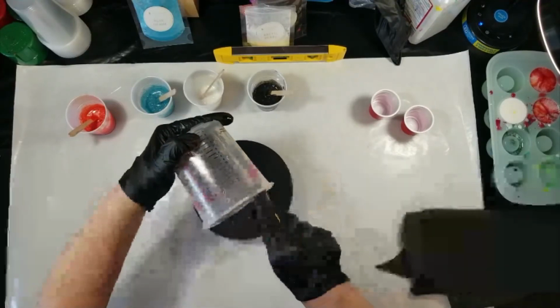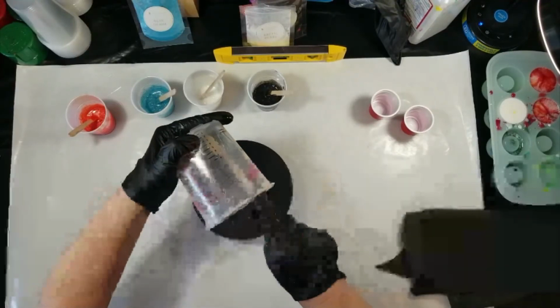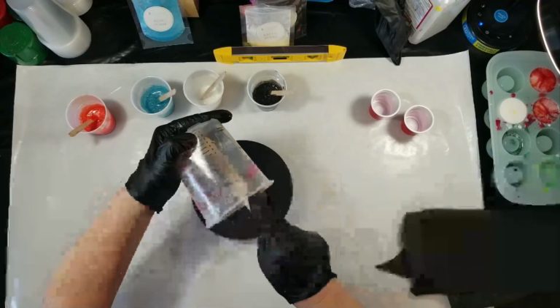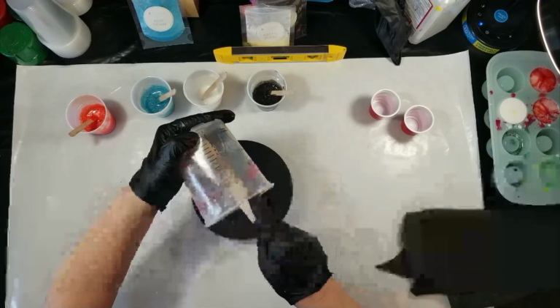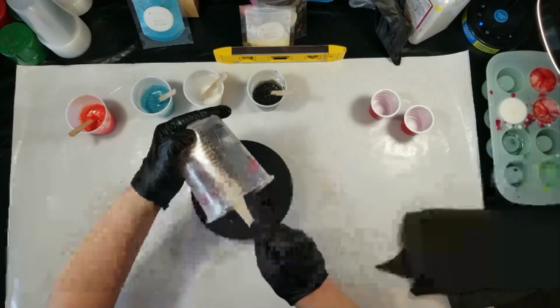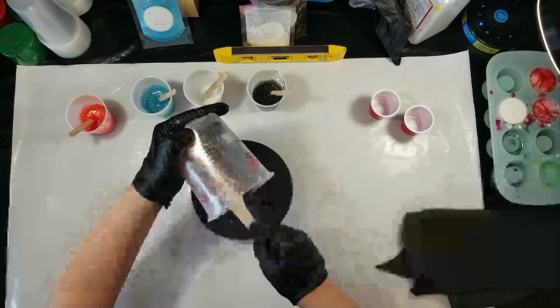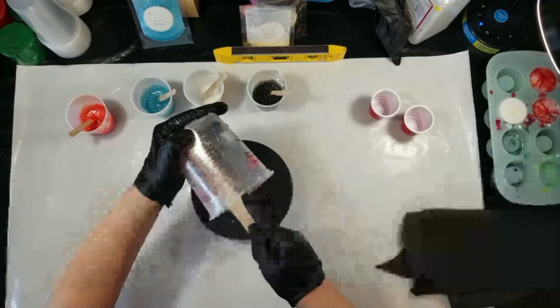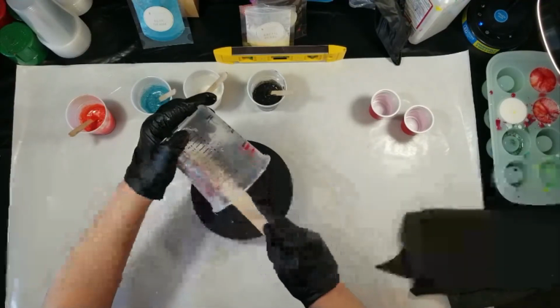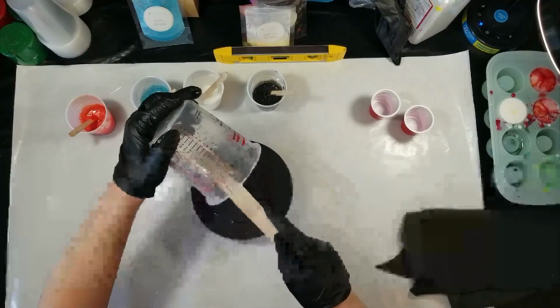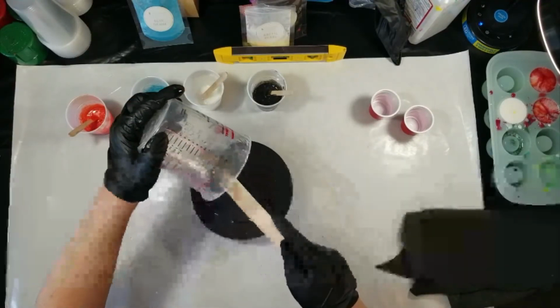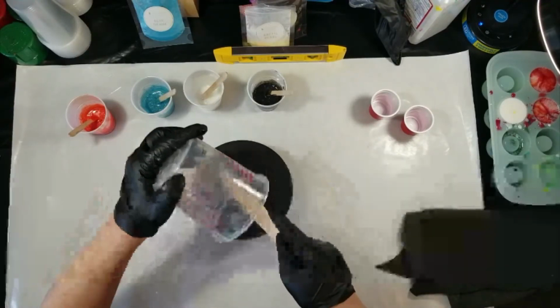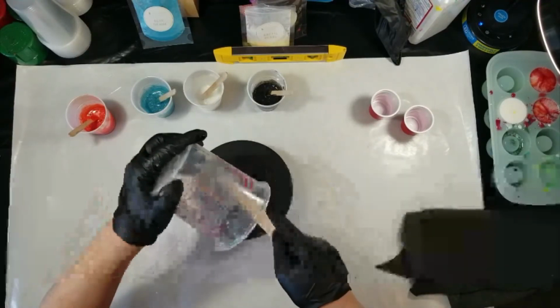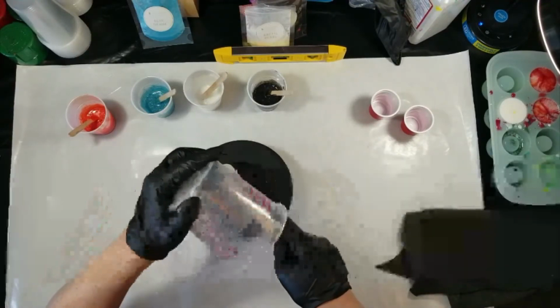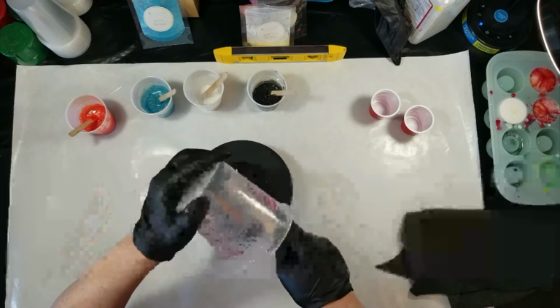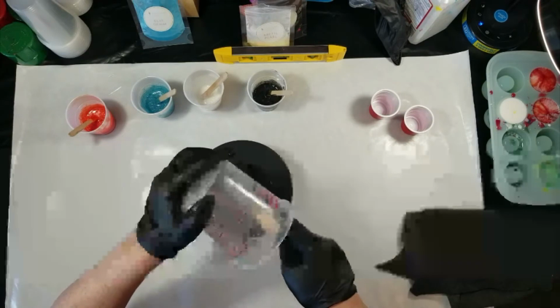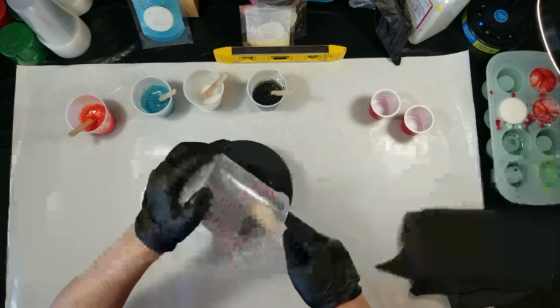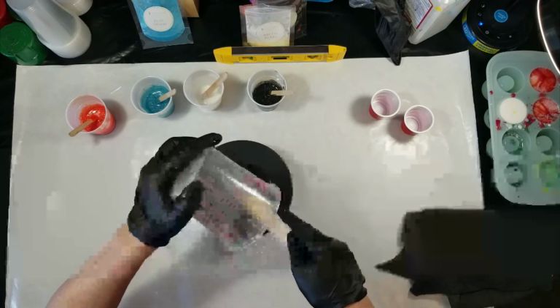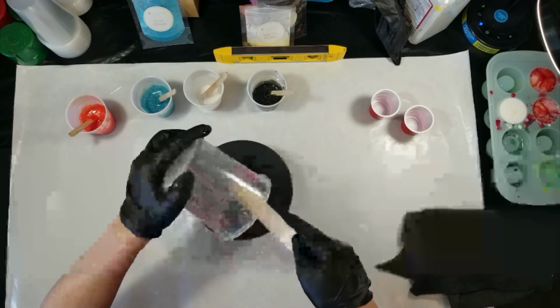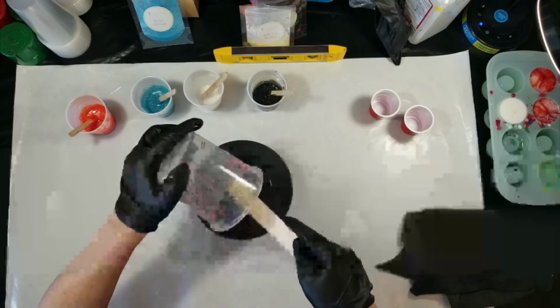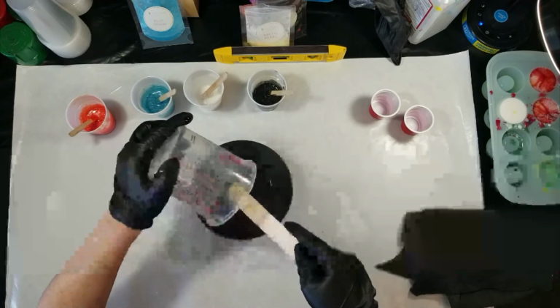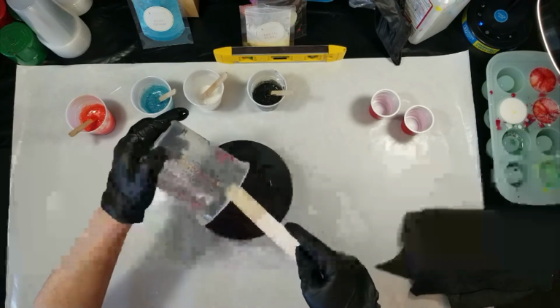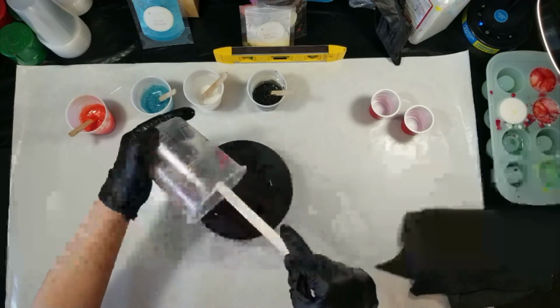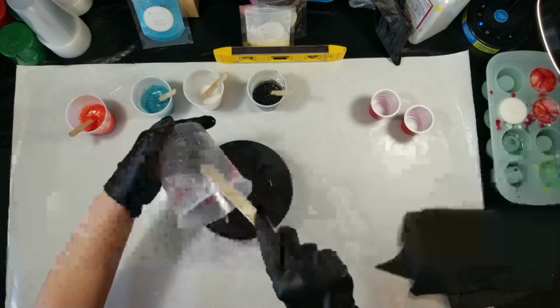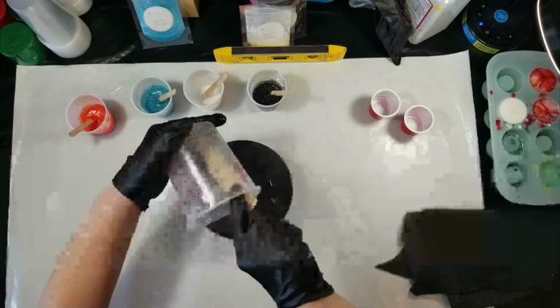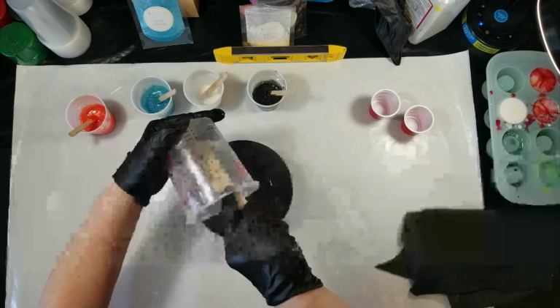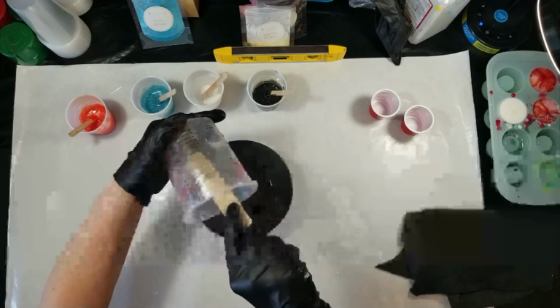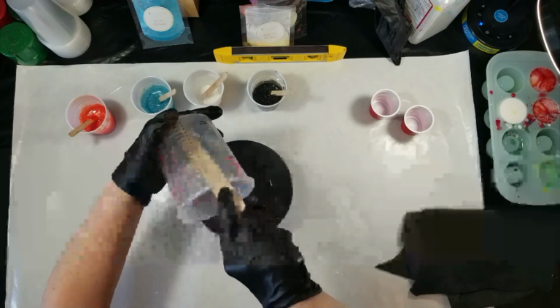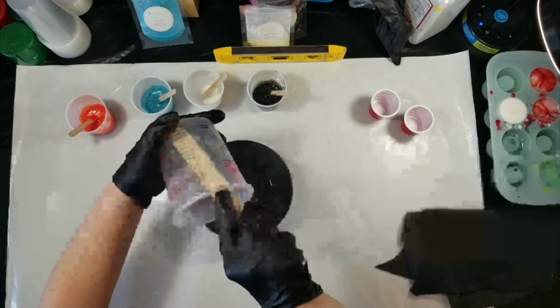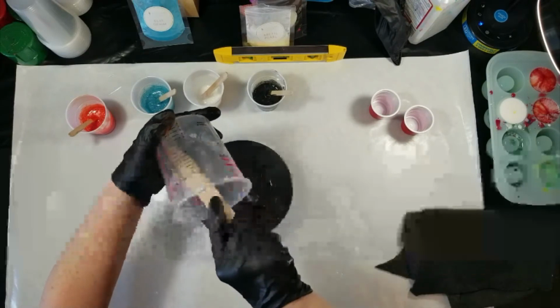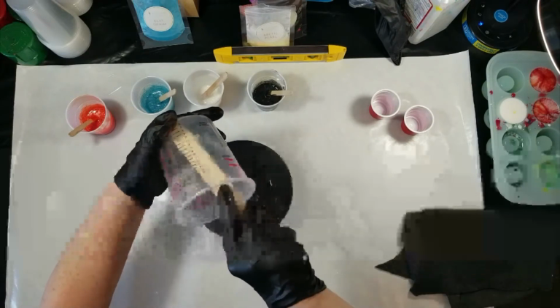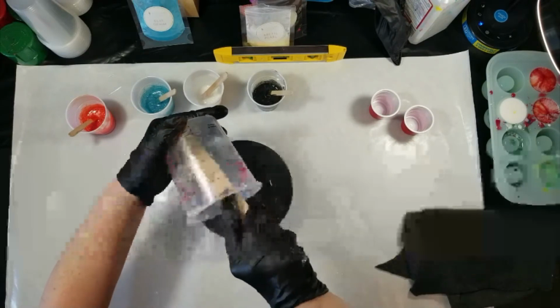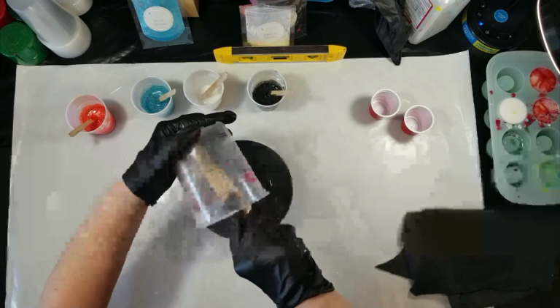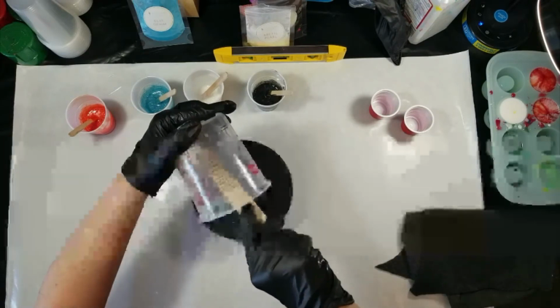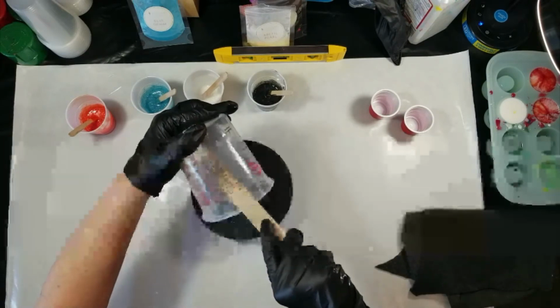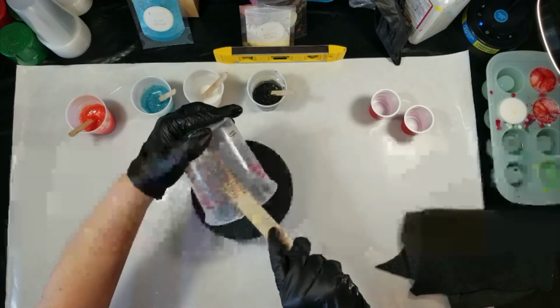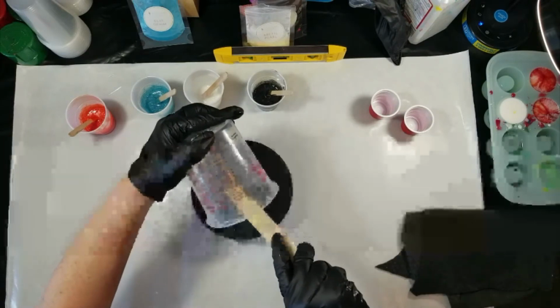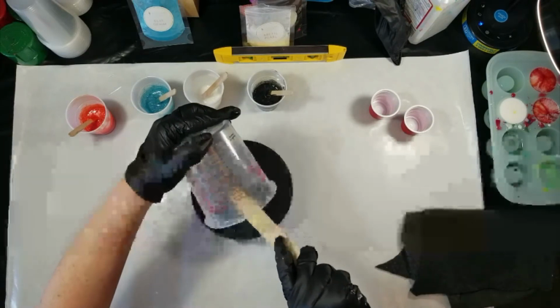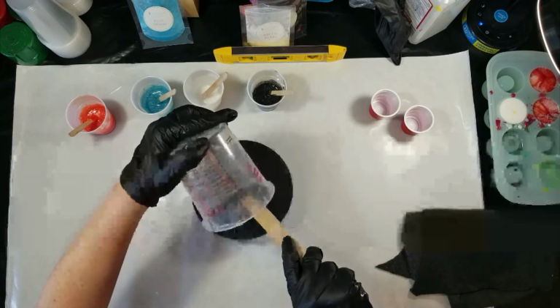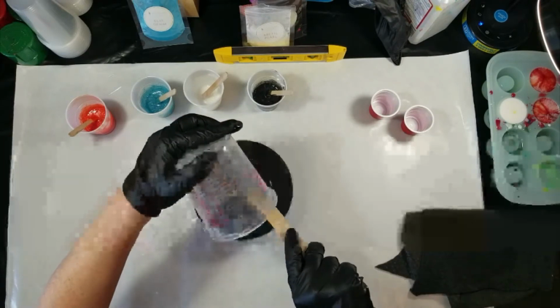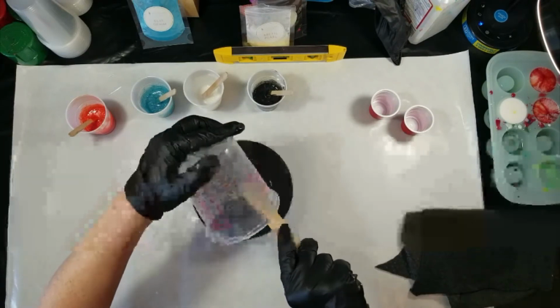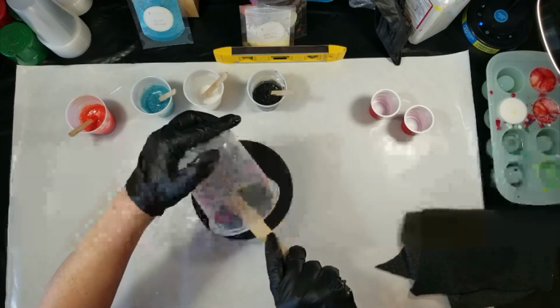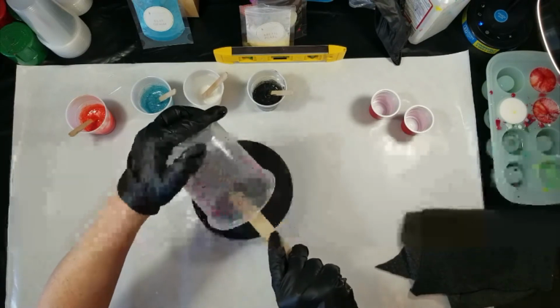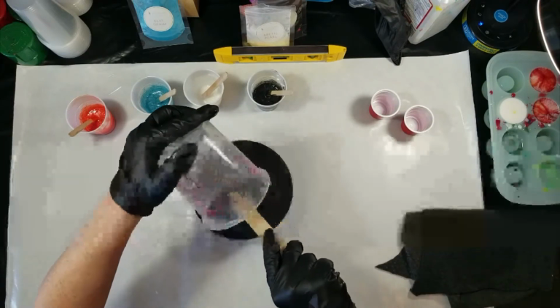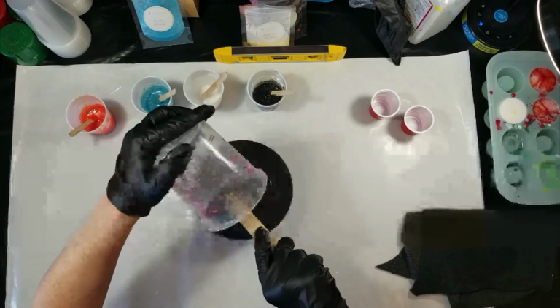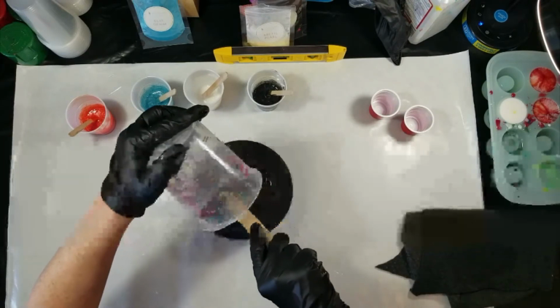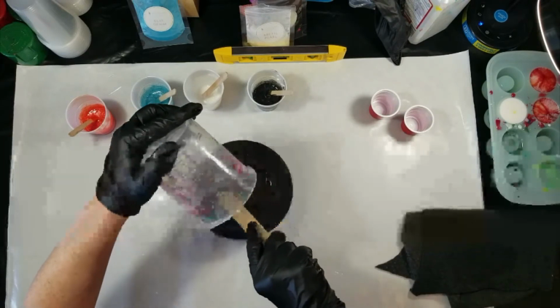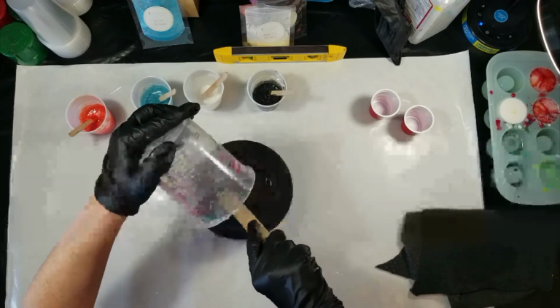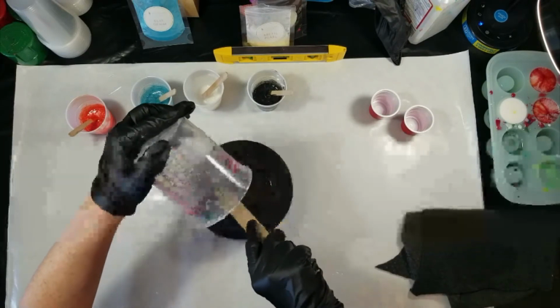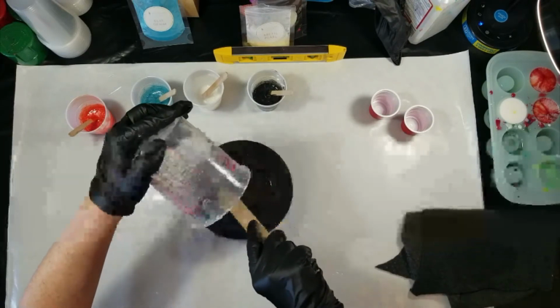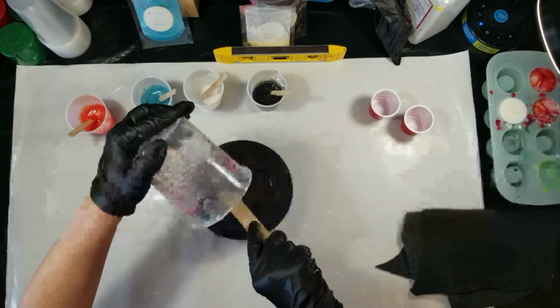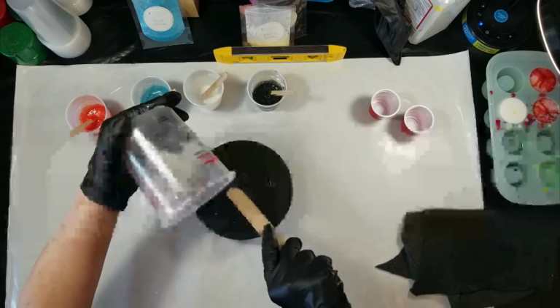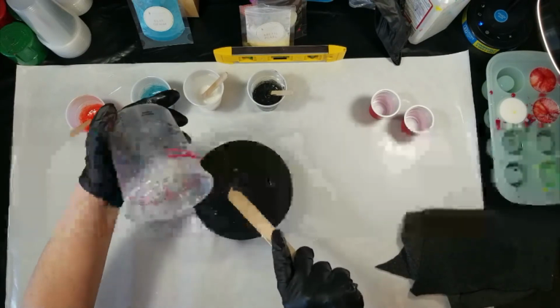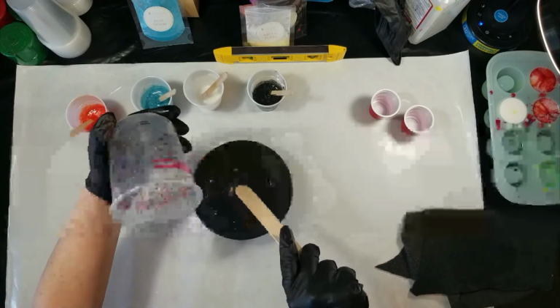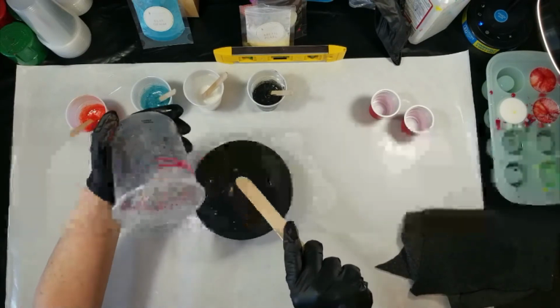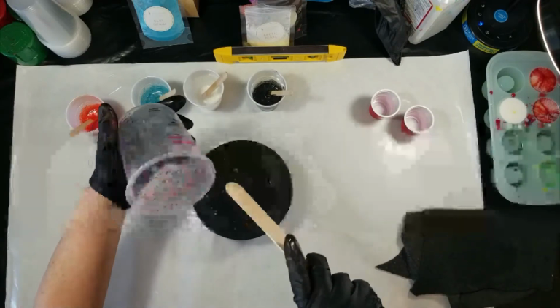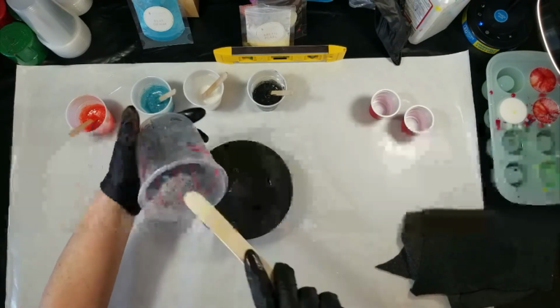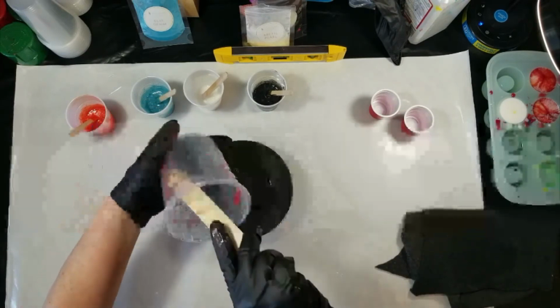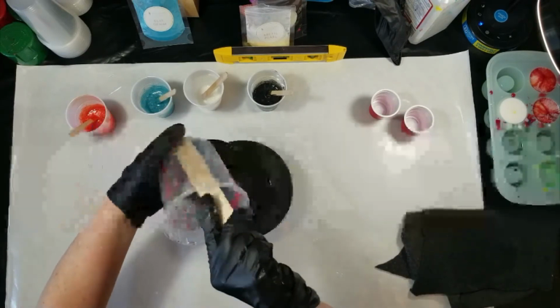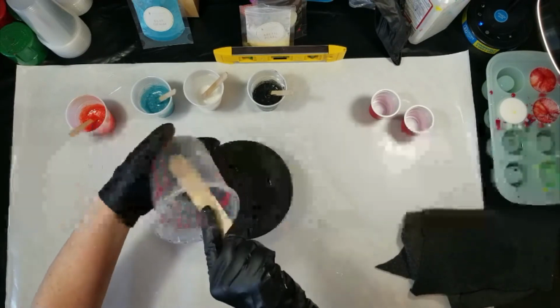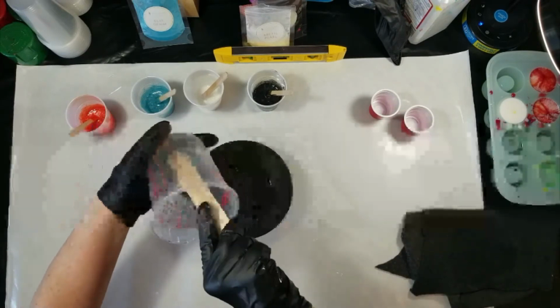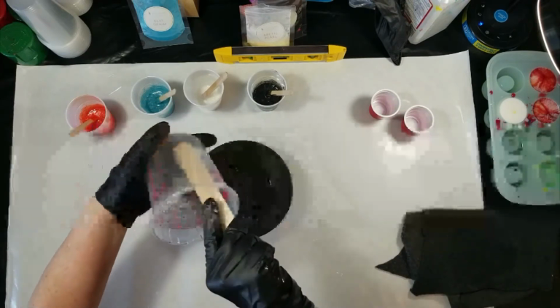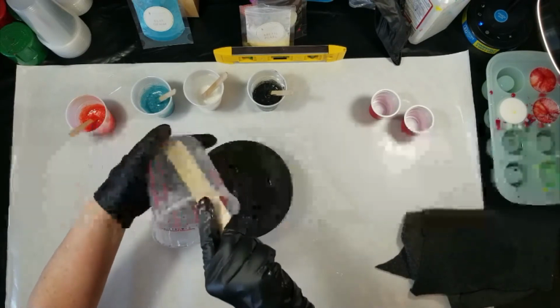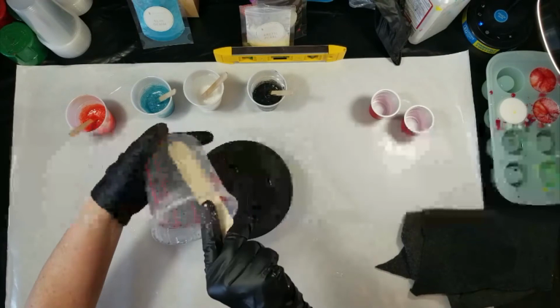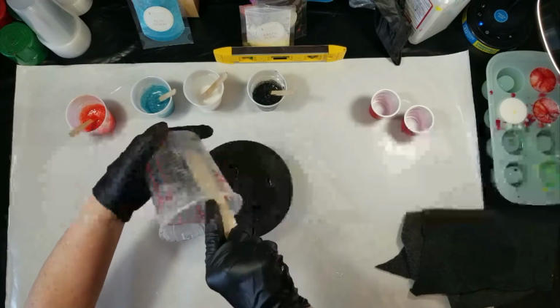Hello everyone. Today I'm doing a short video on how to do a paint kiss, pour, and resin.